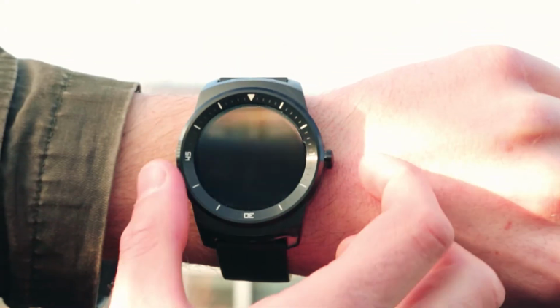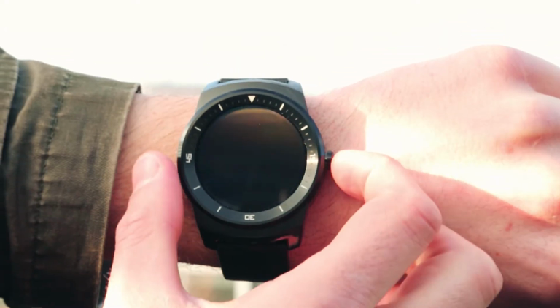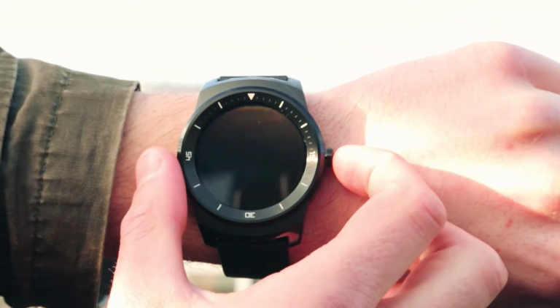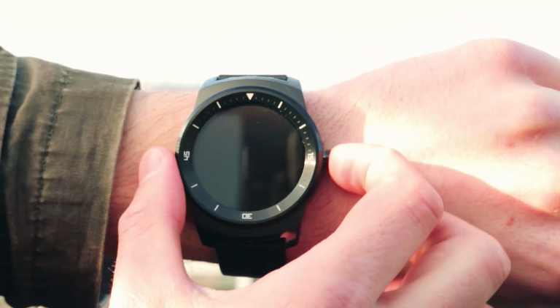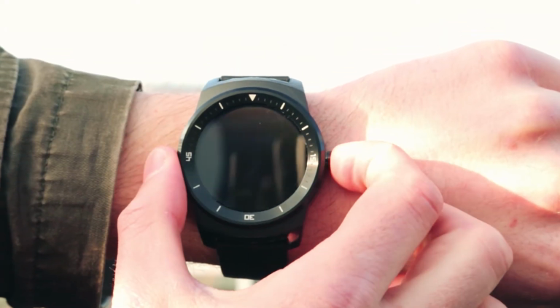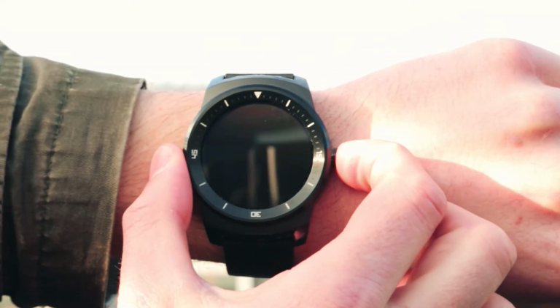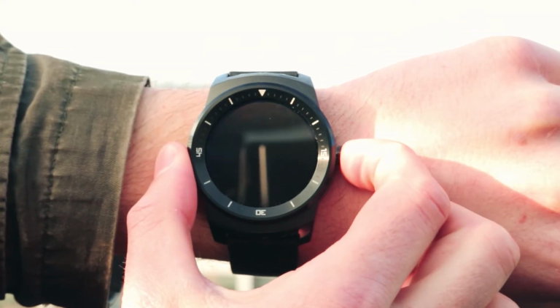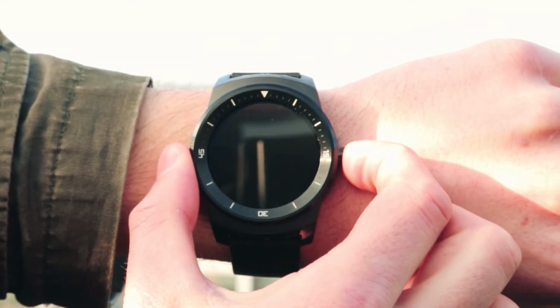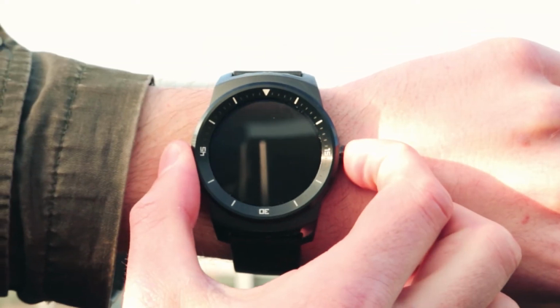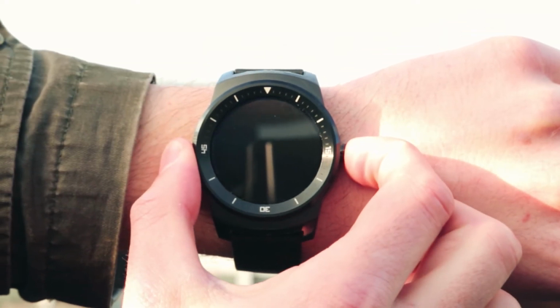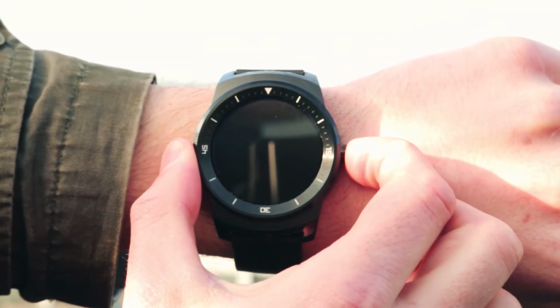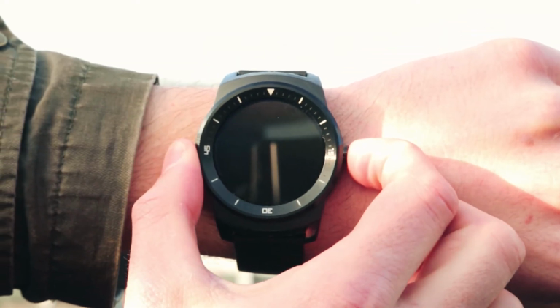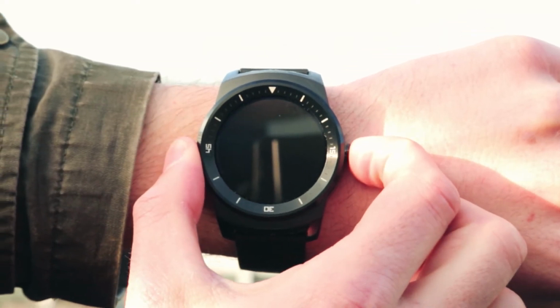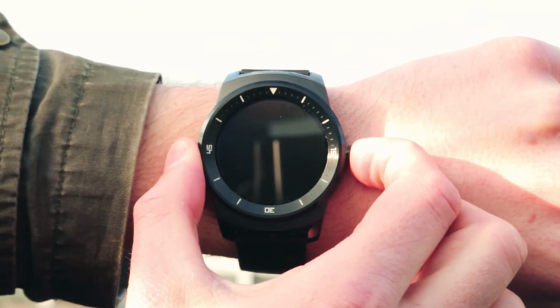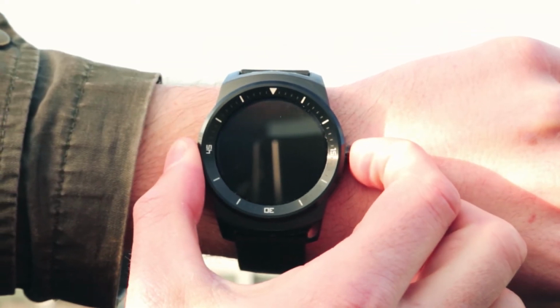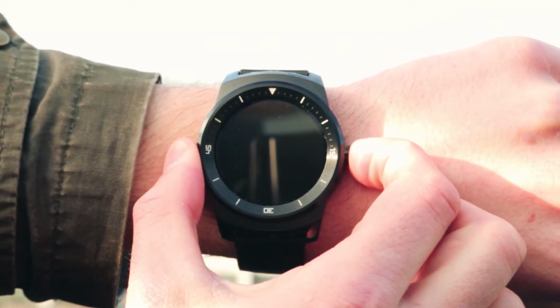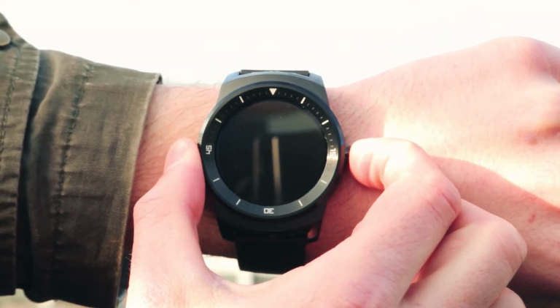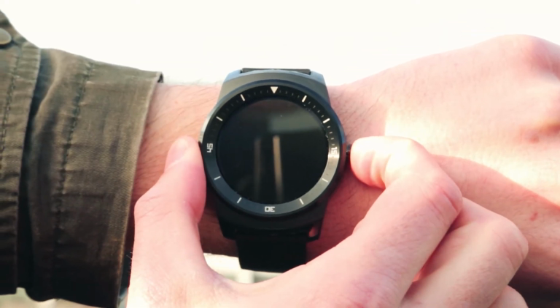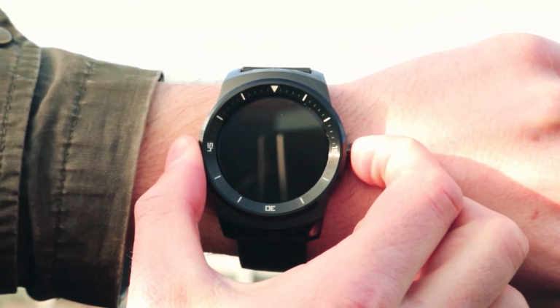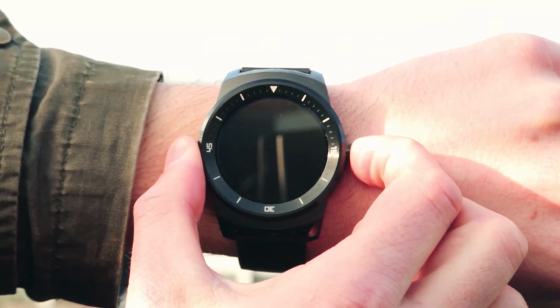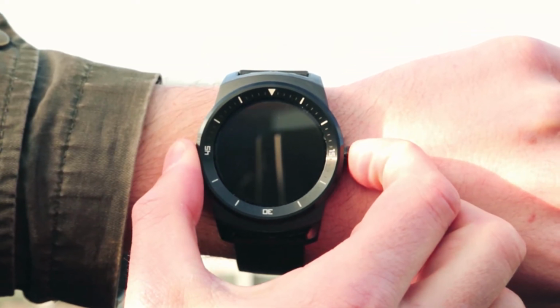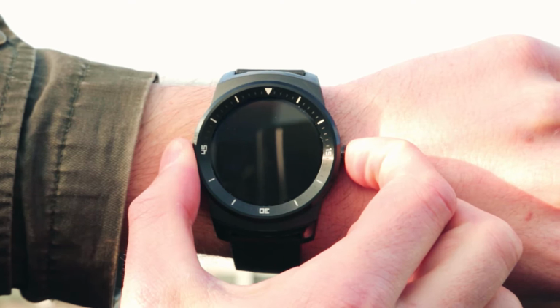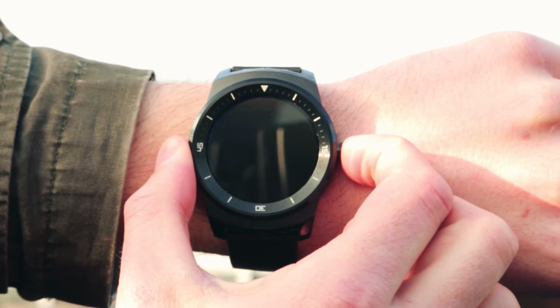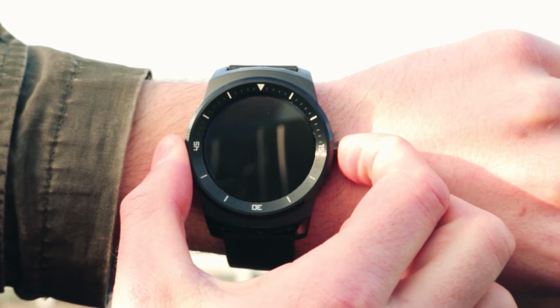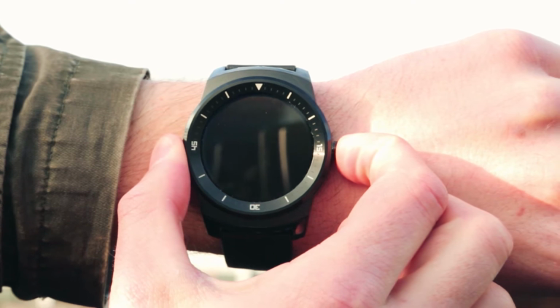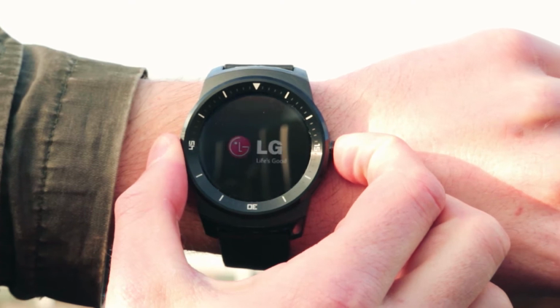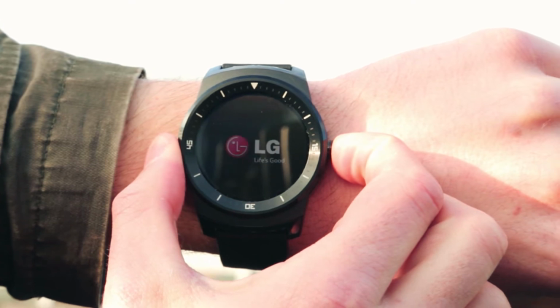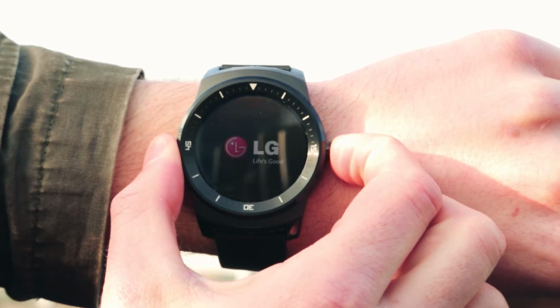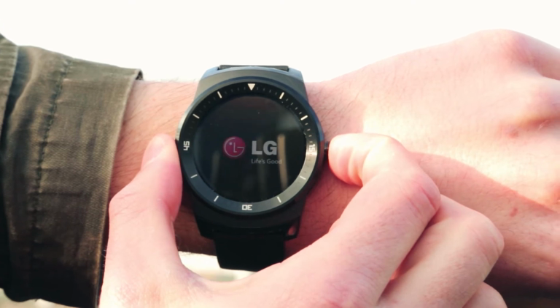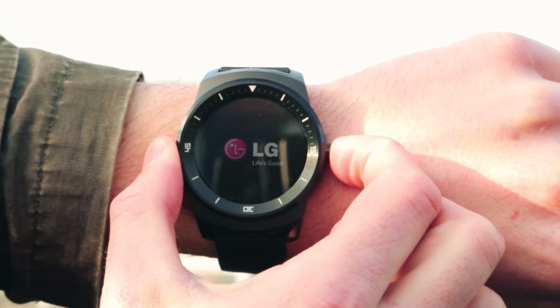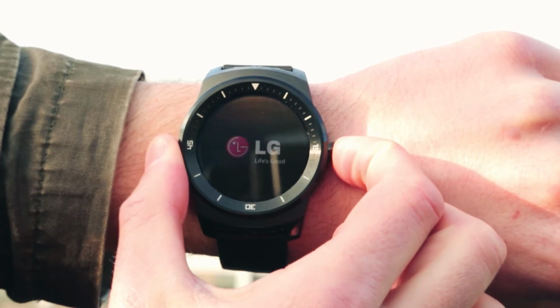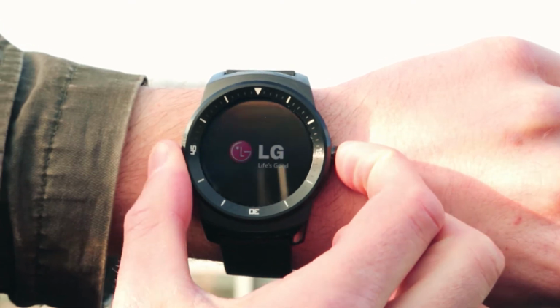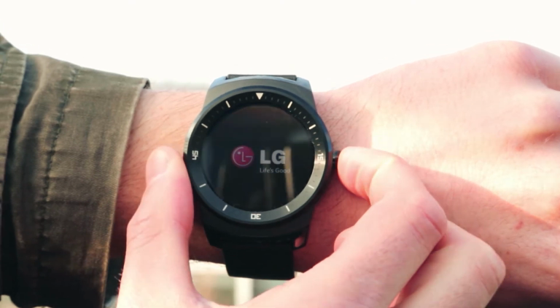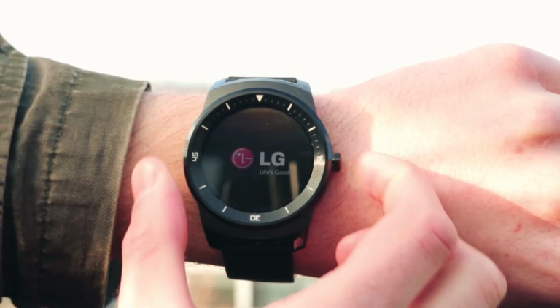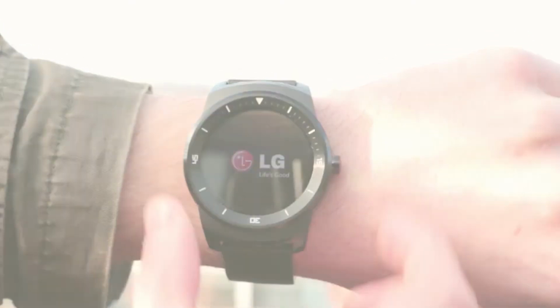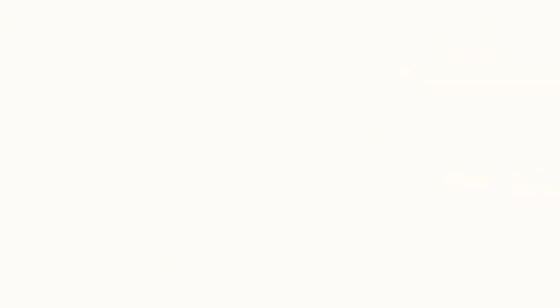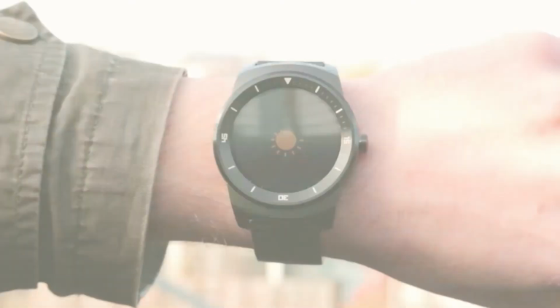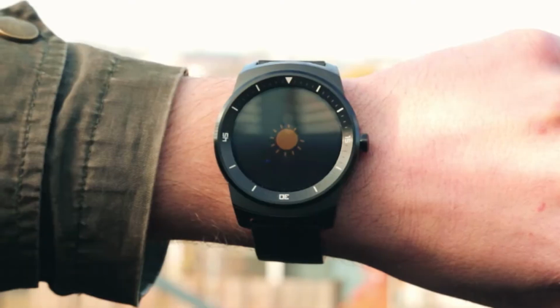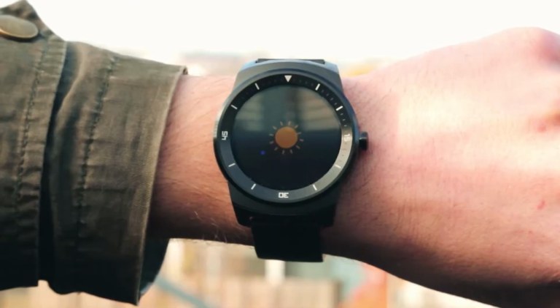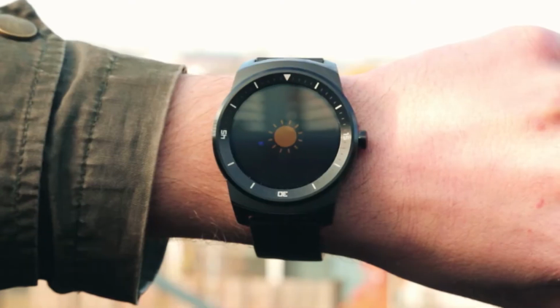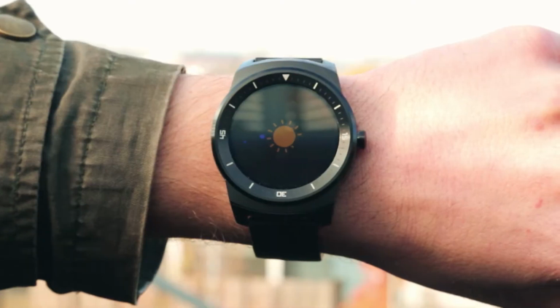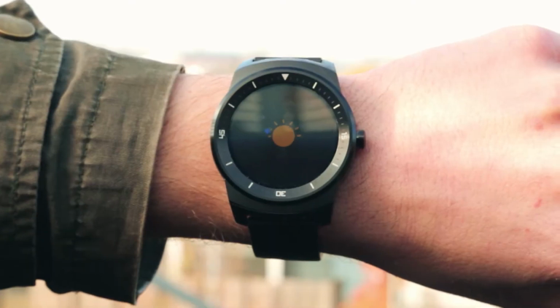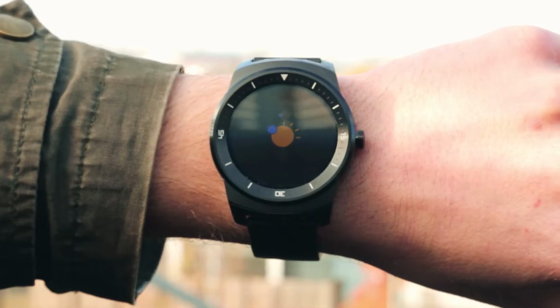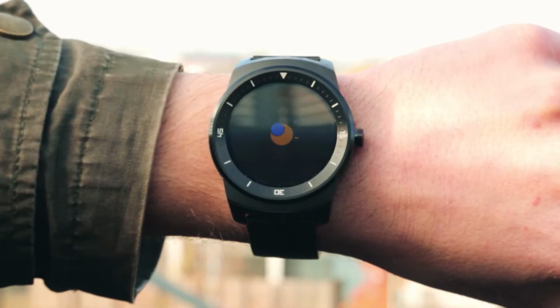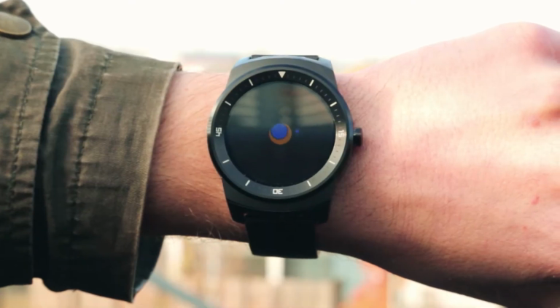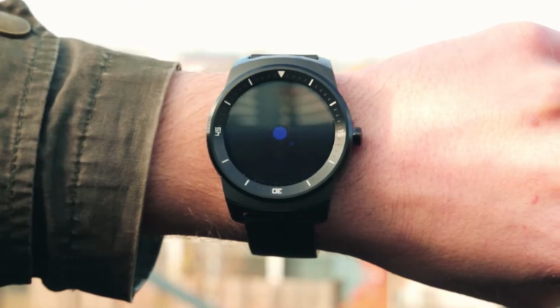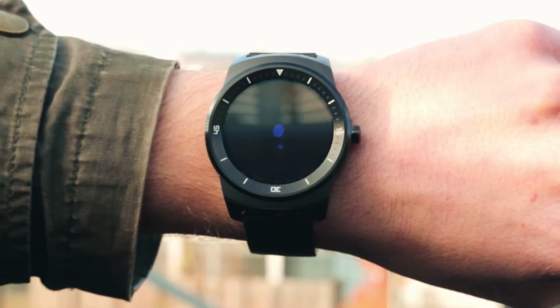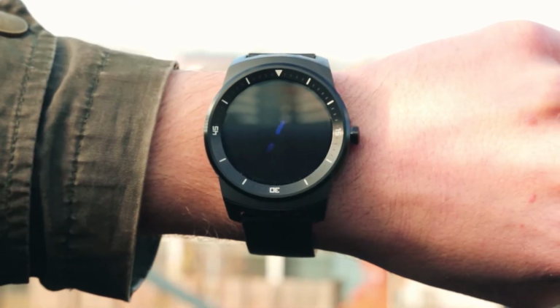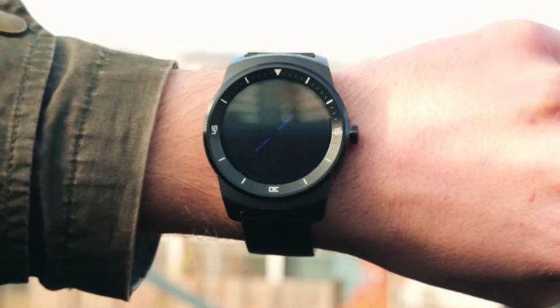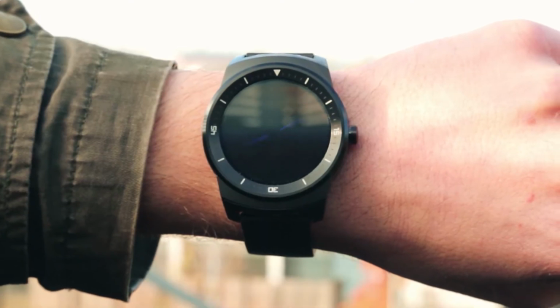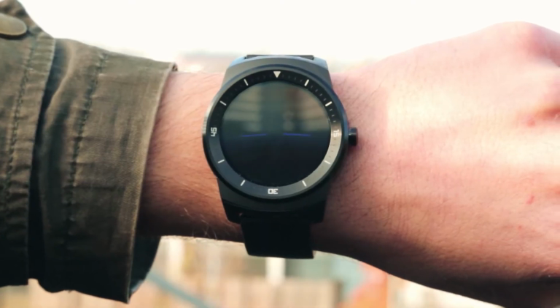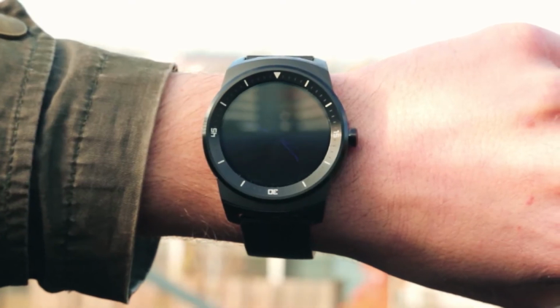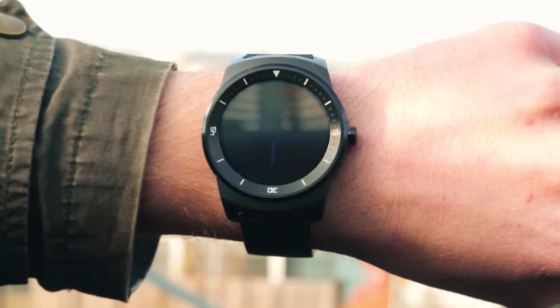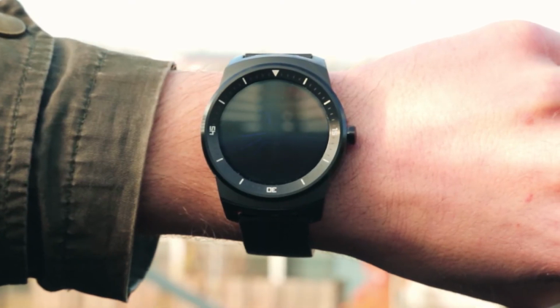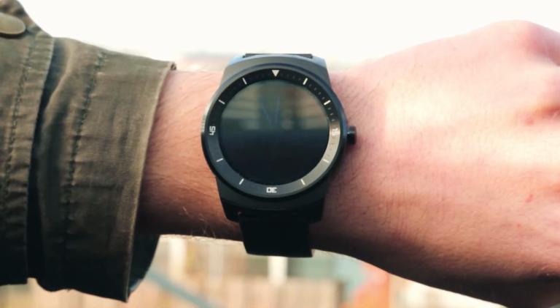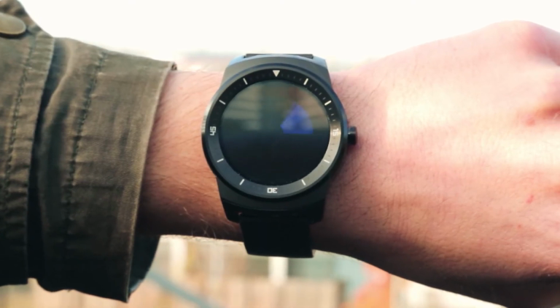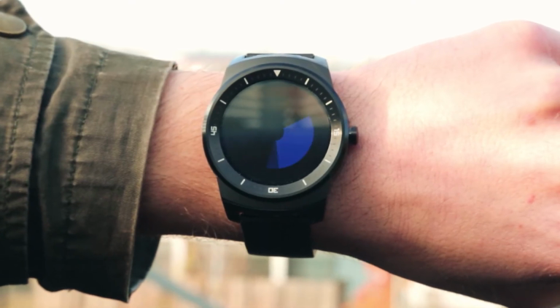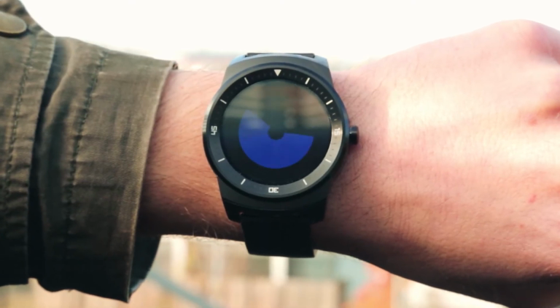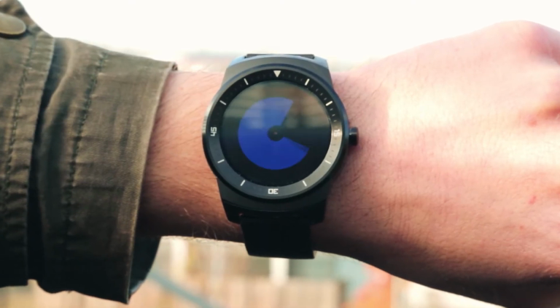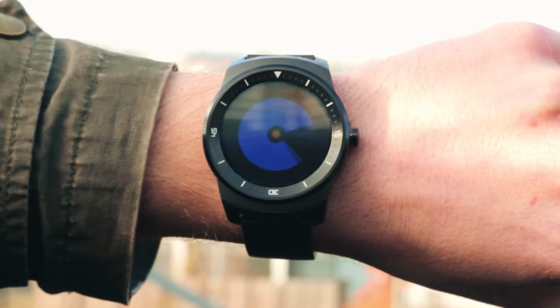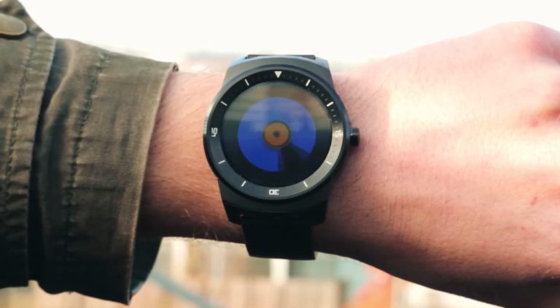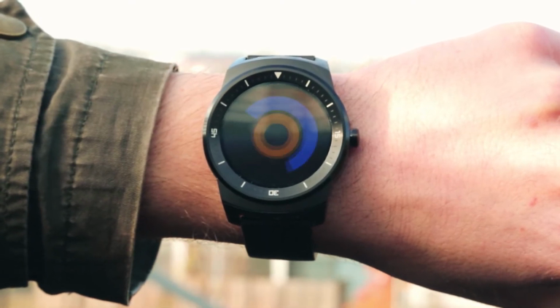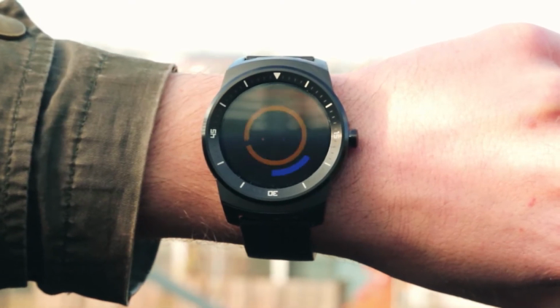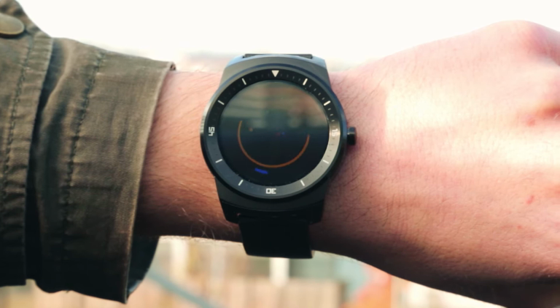Whichever Android Wear smartwatch you've got, the first thing you need to do is turn it on by long pressing the only button on it. It'll vibrate to let you know it's switching on.